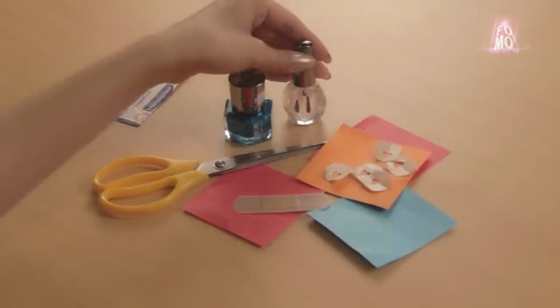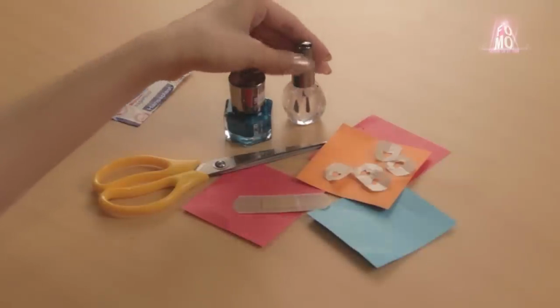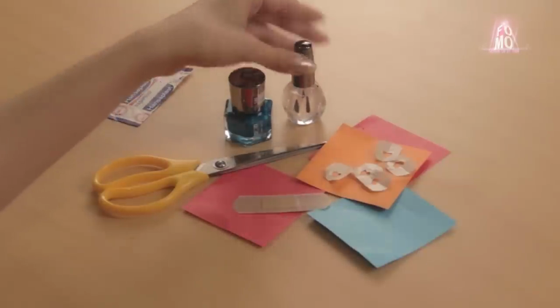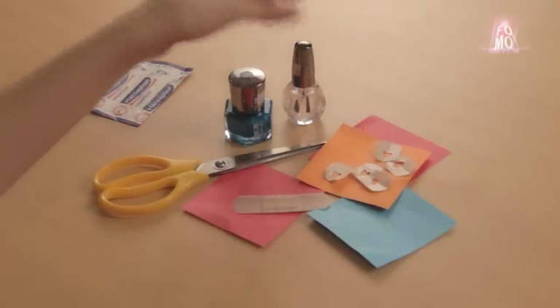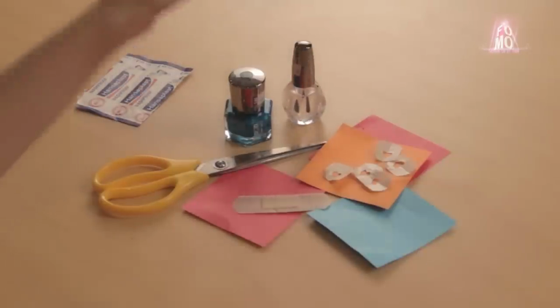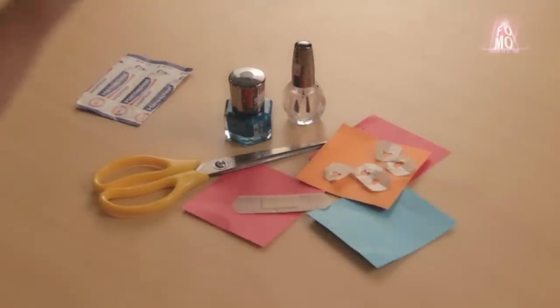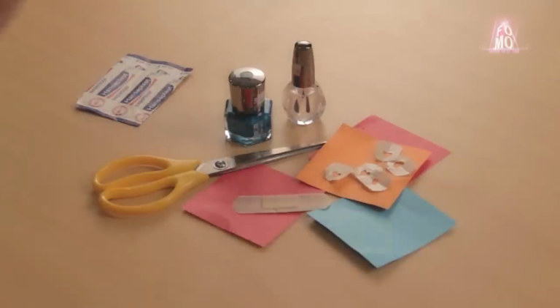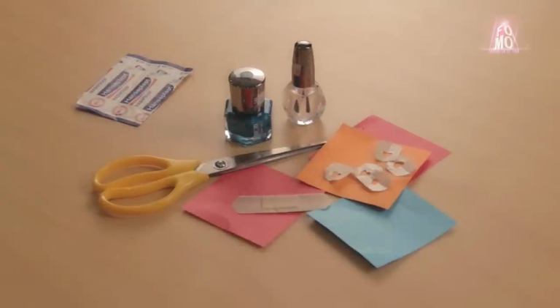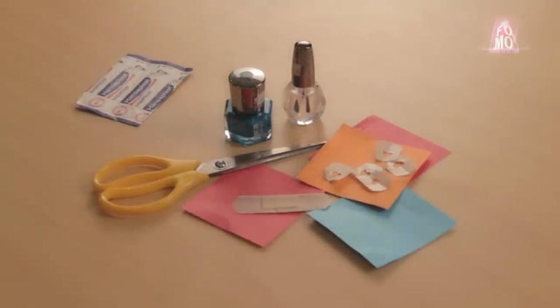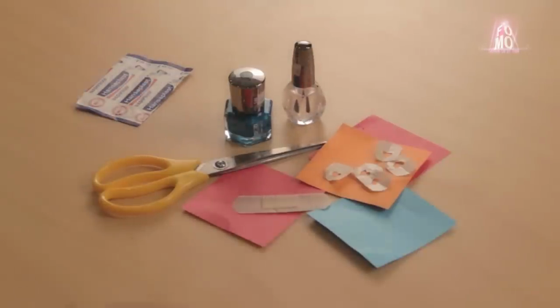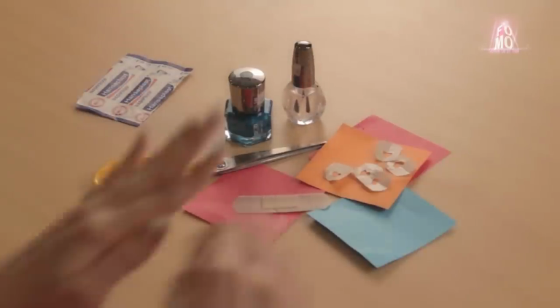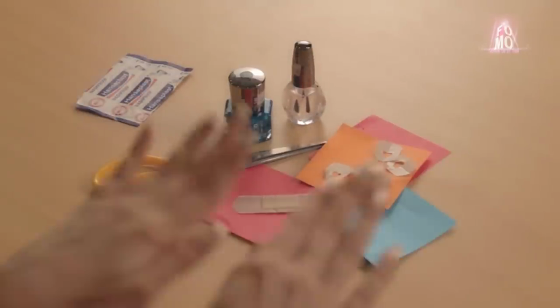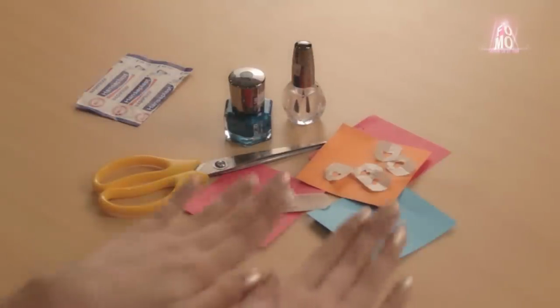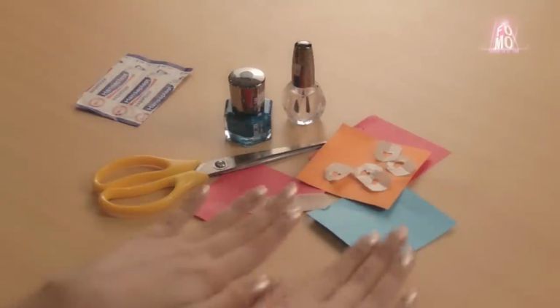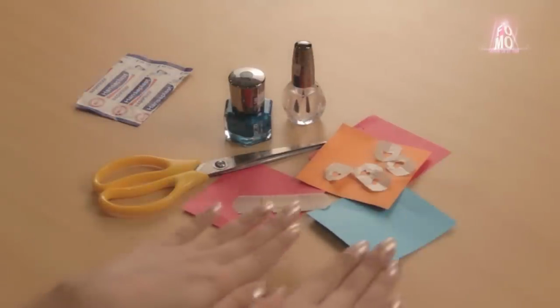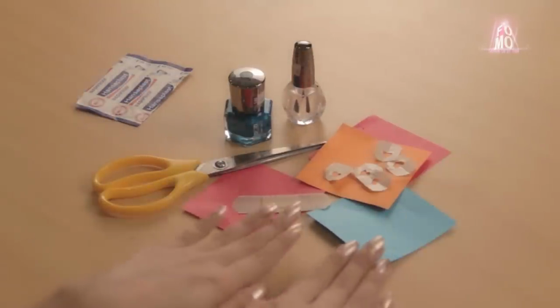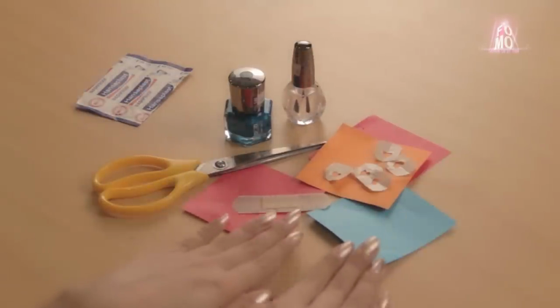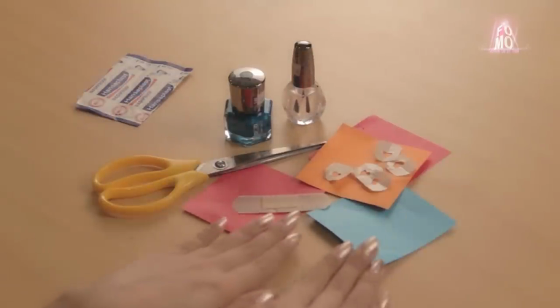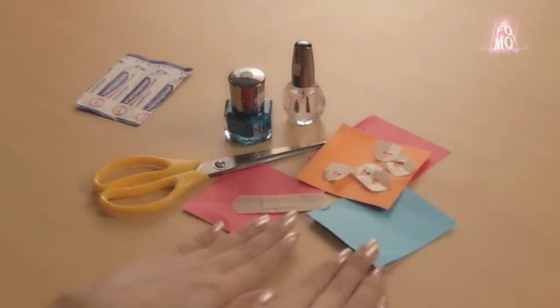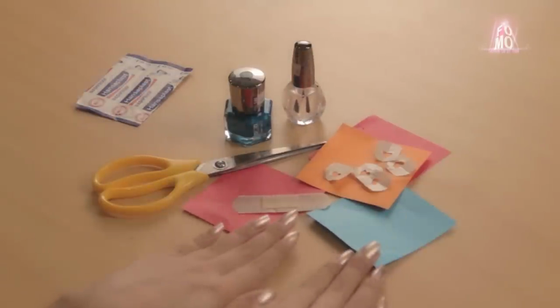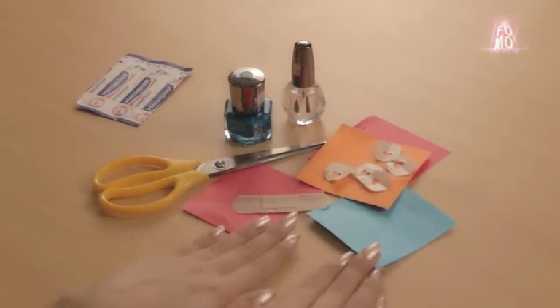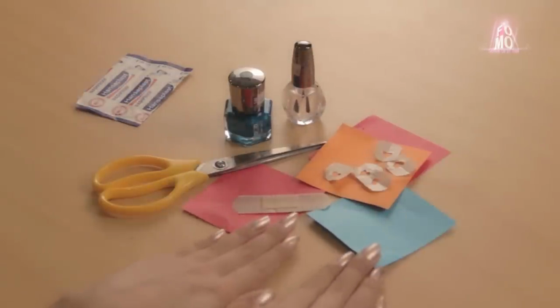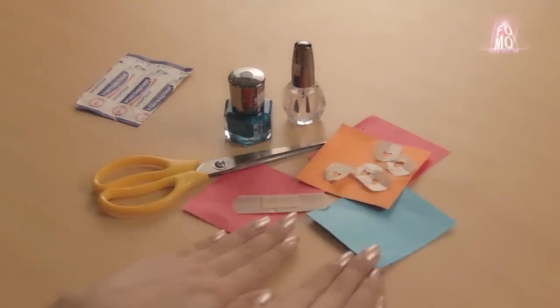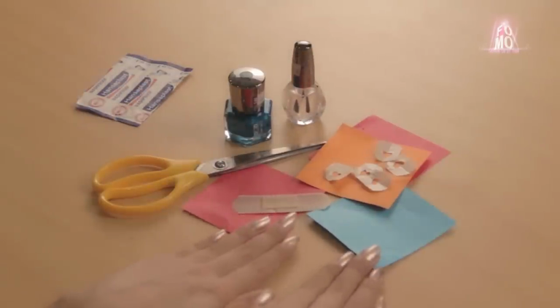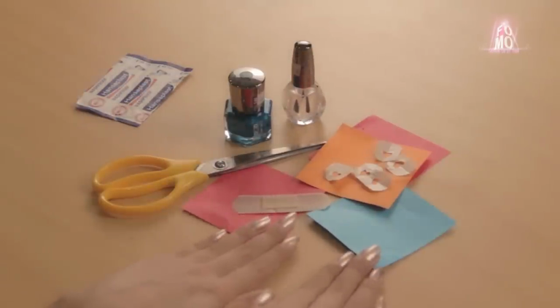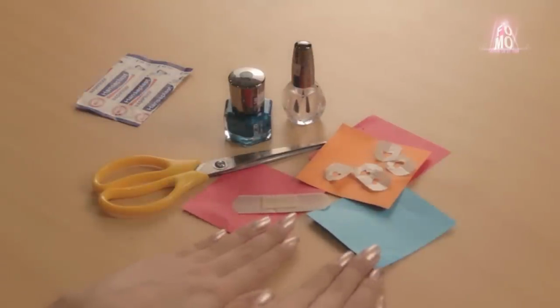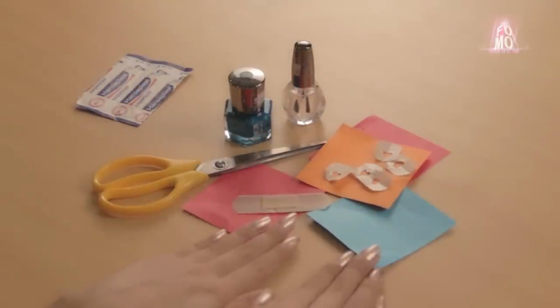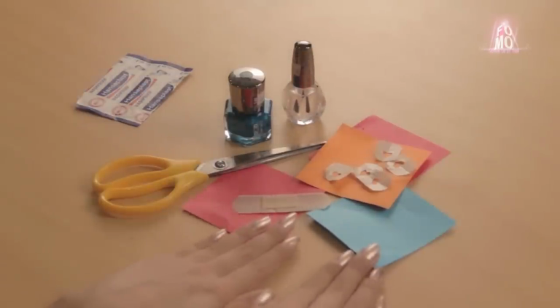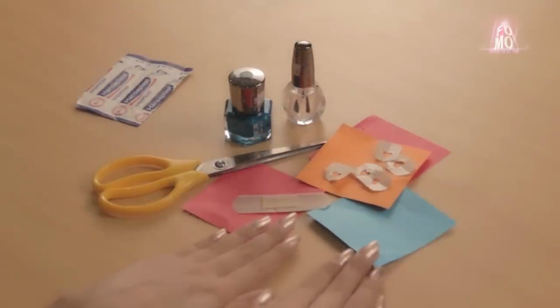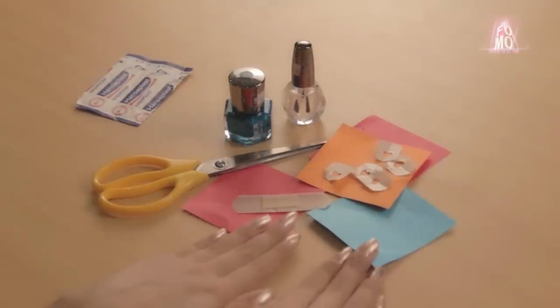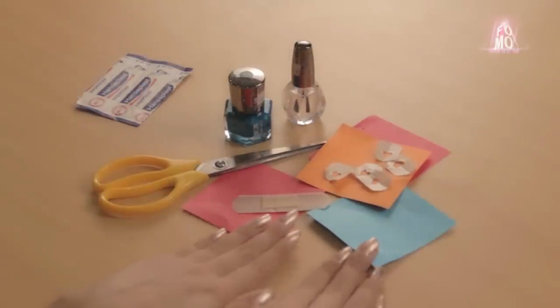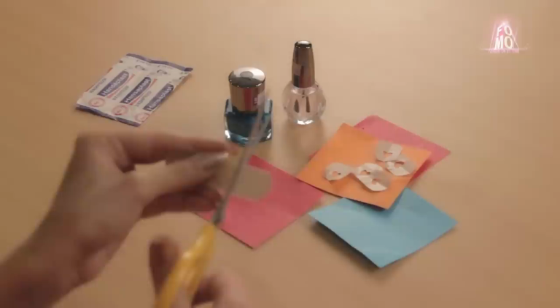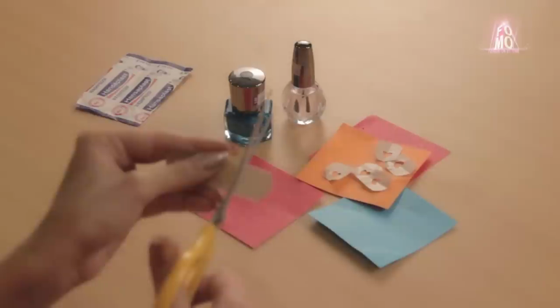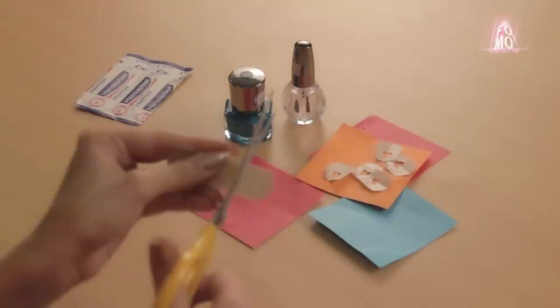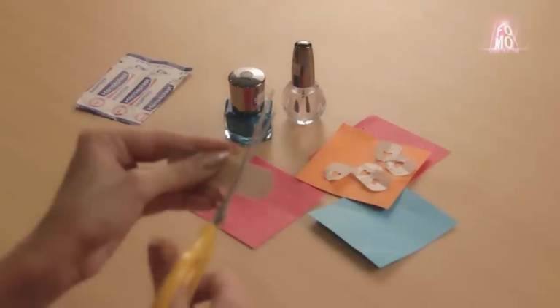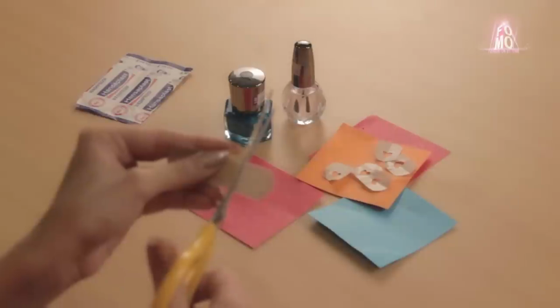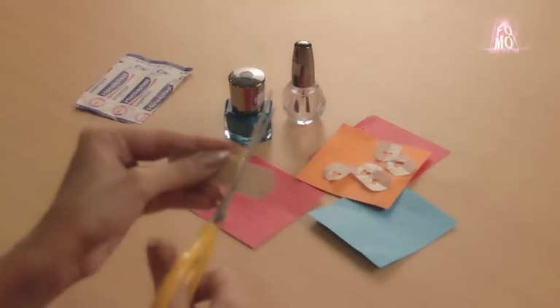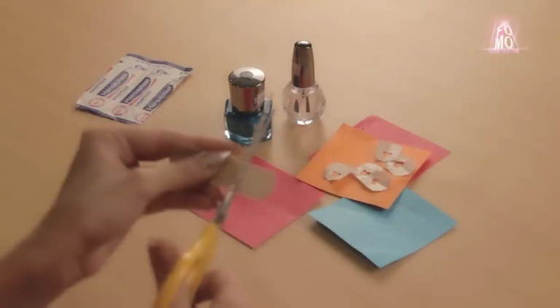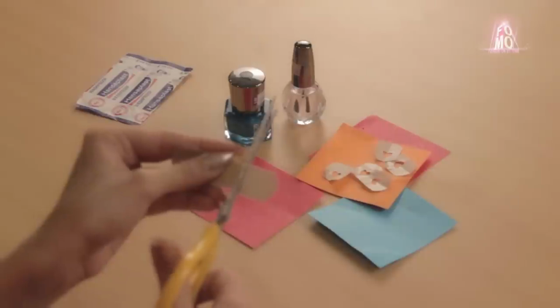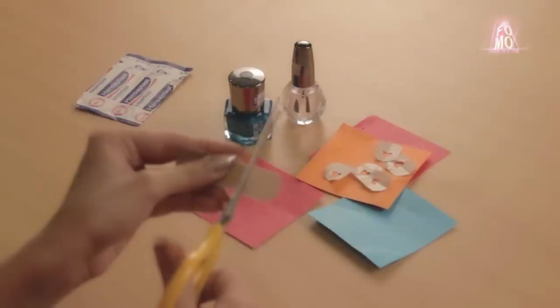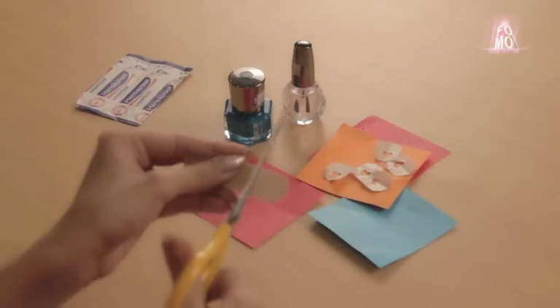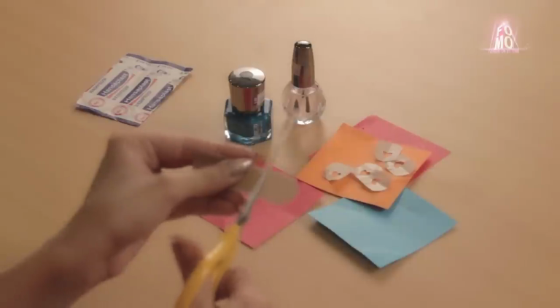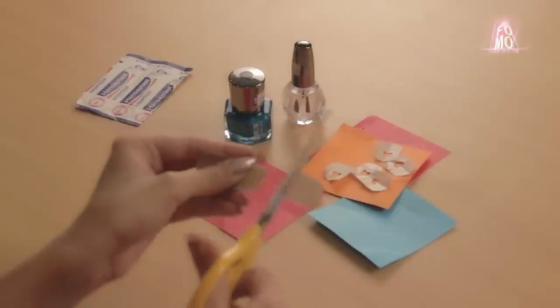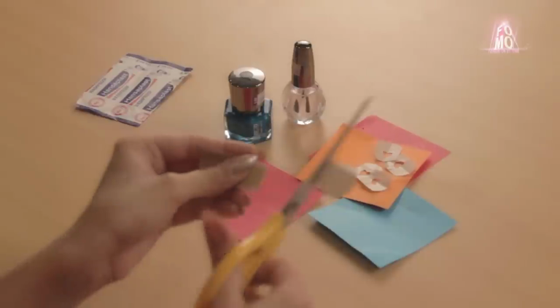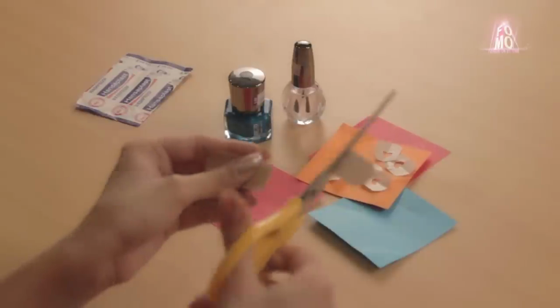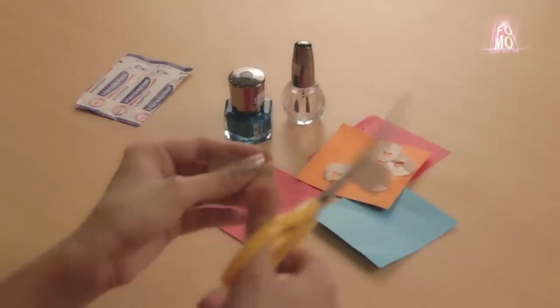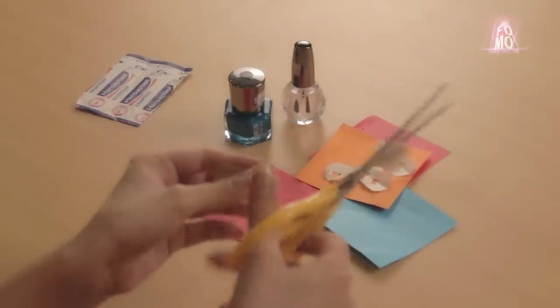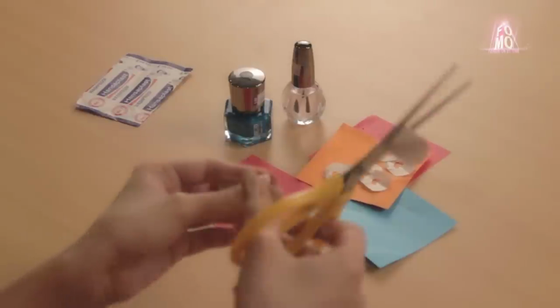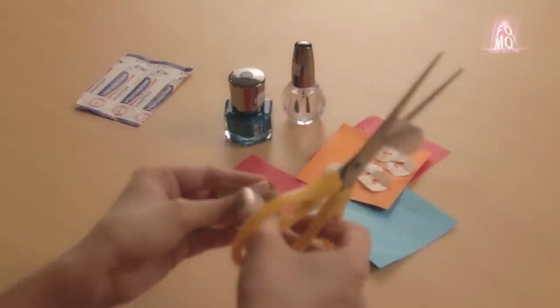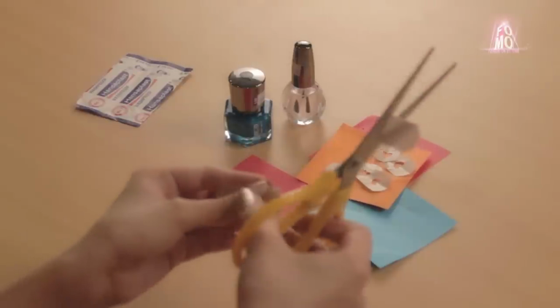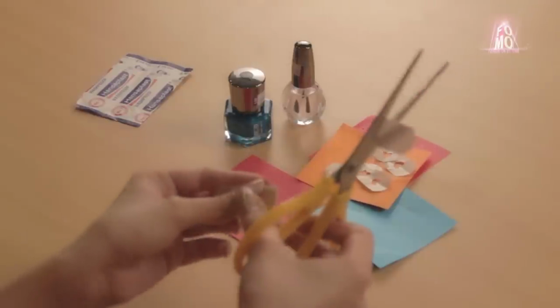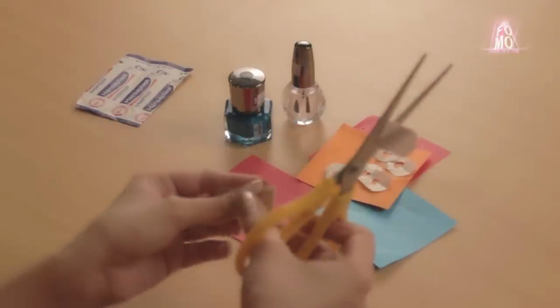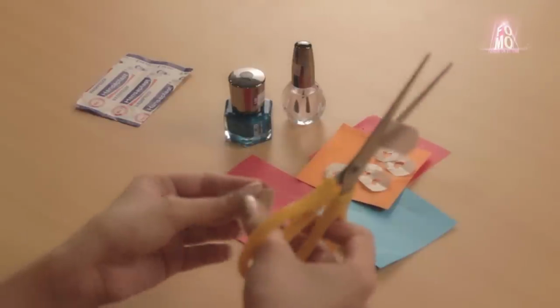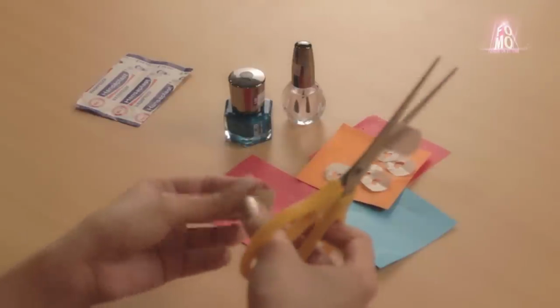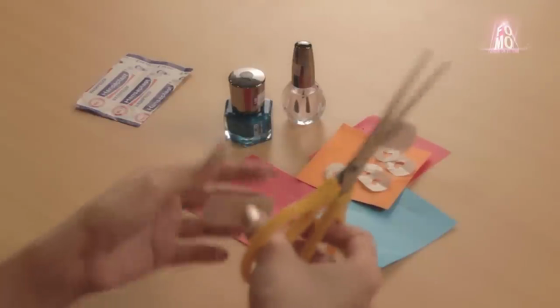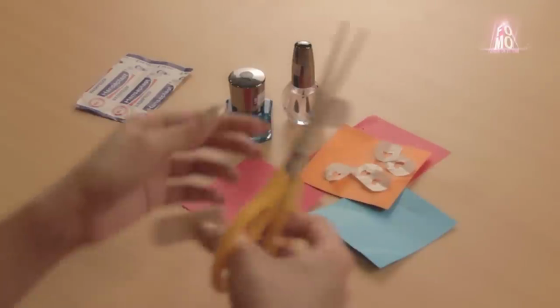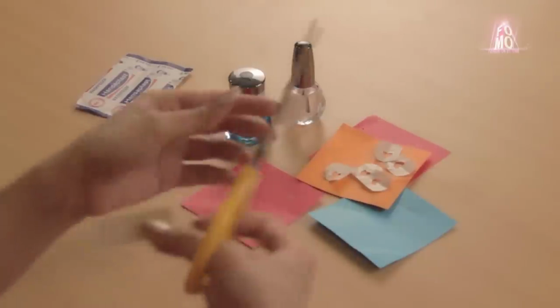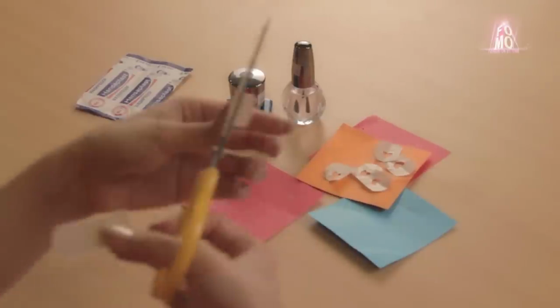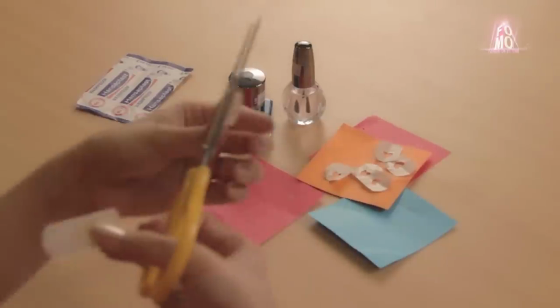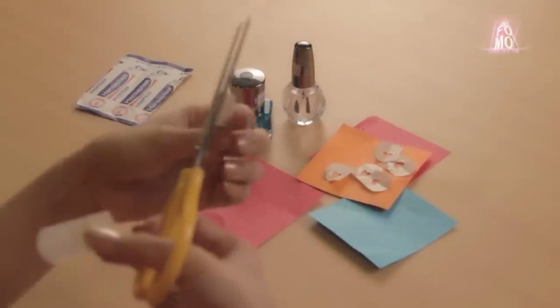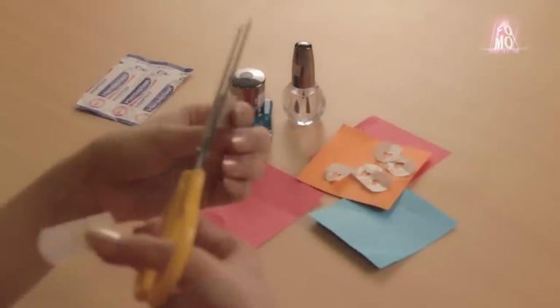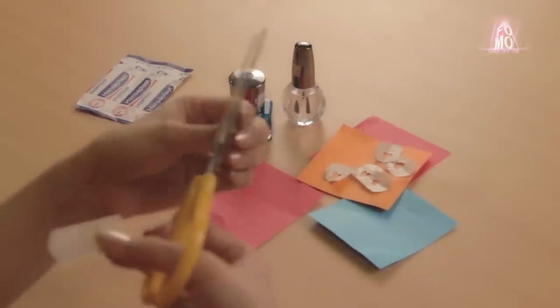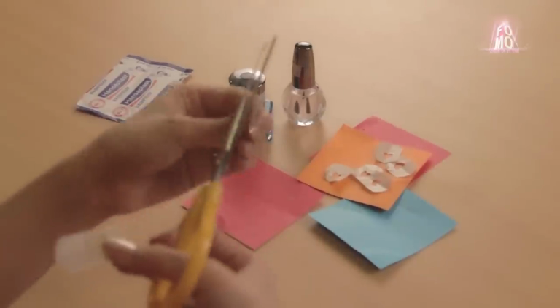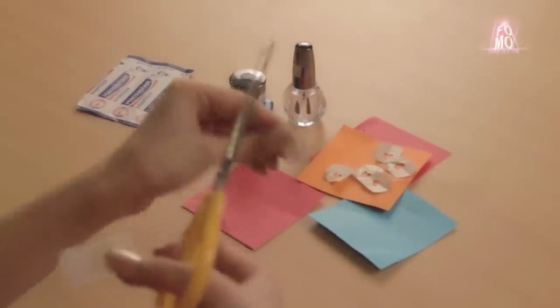First, apply a base coat of your choice, then cut off the ends of the band-aid.